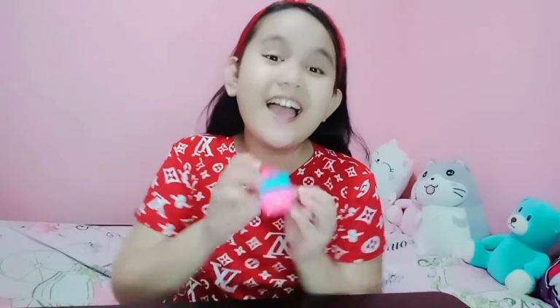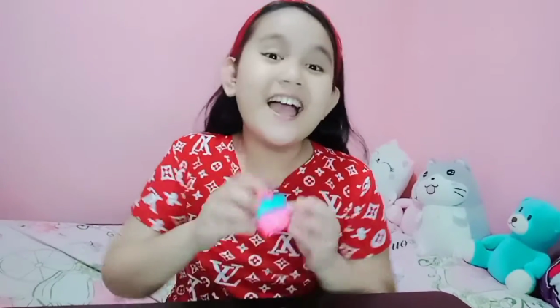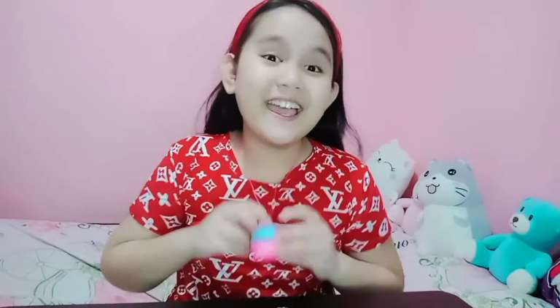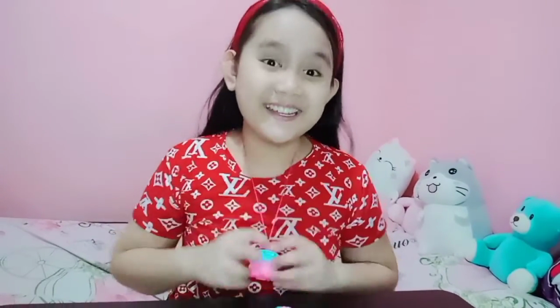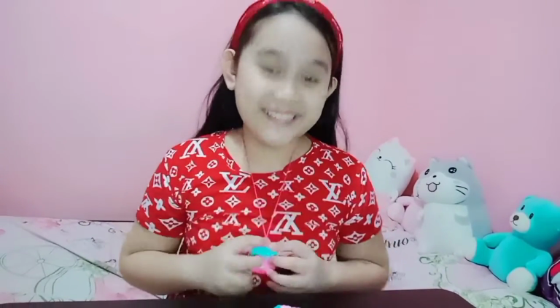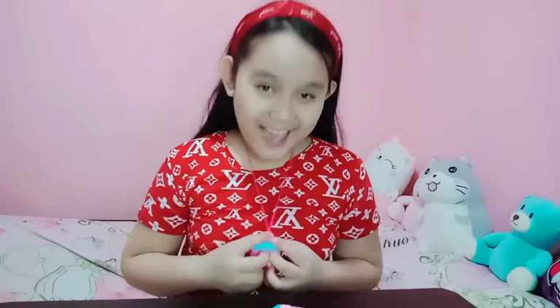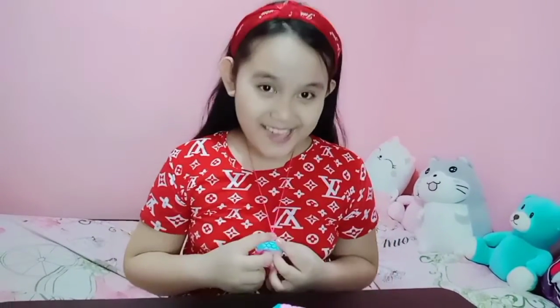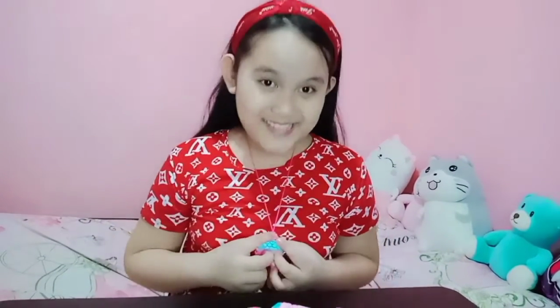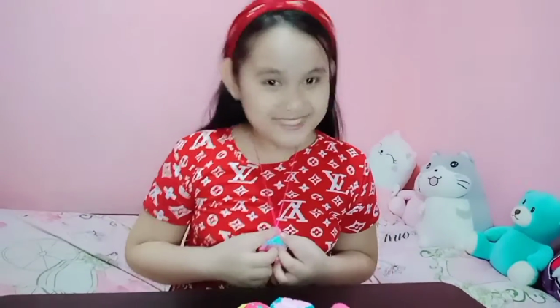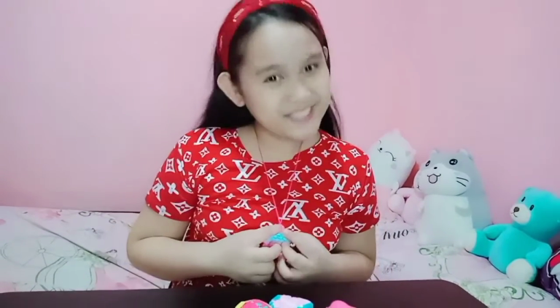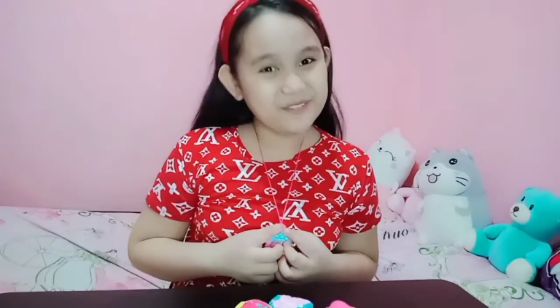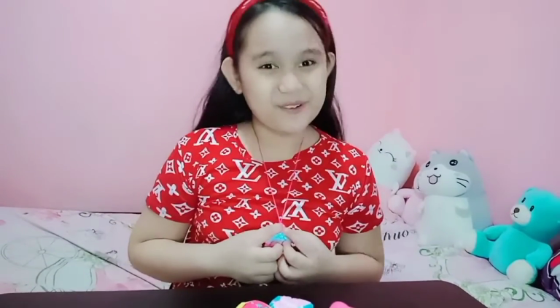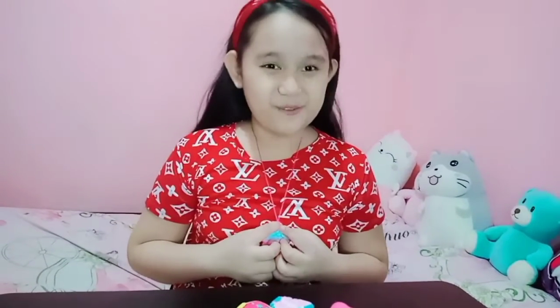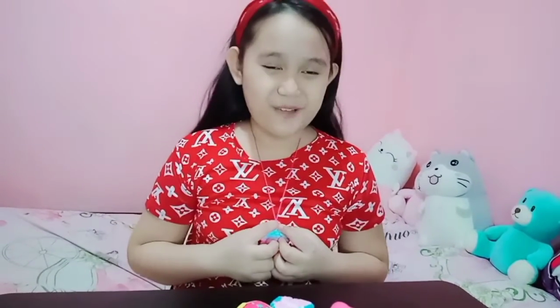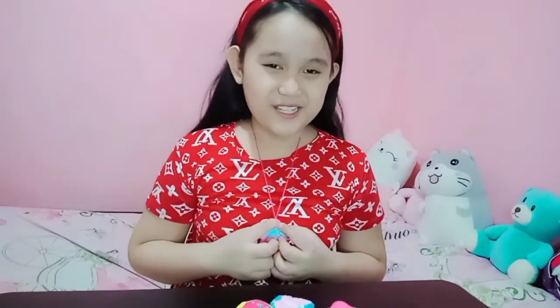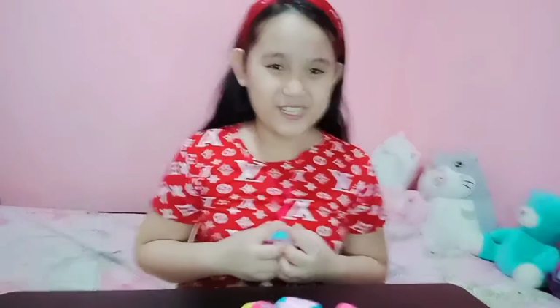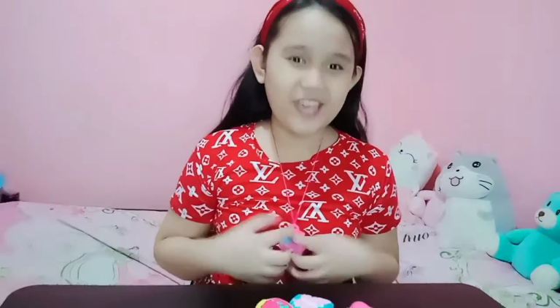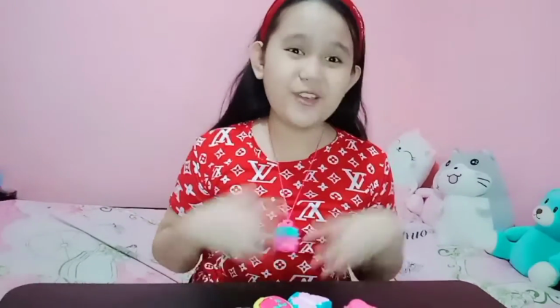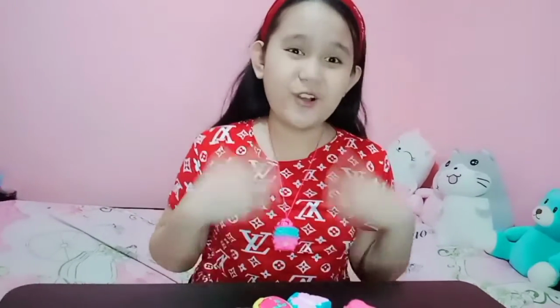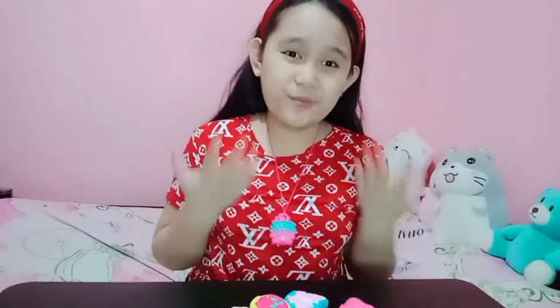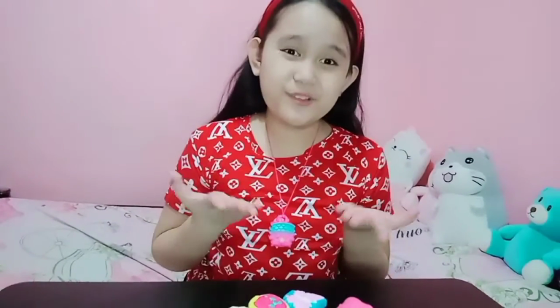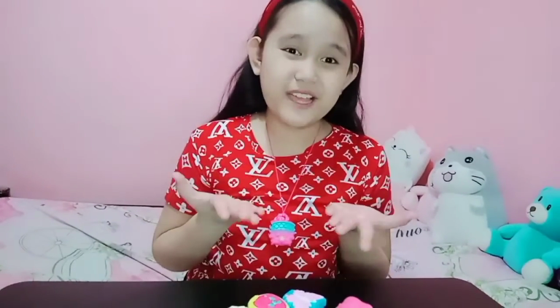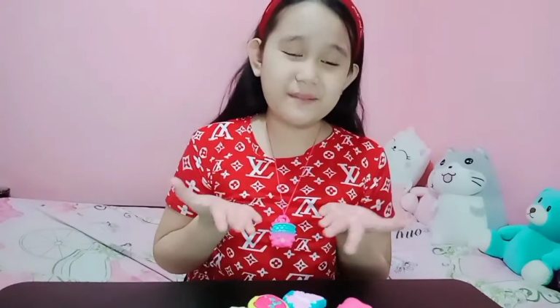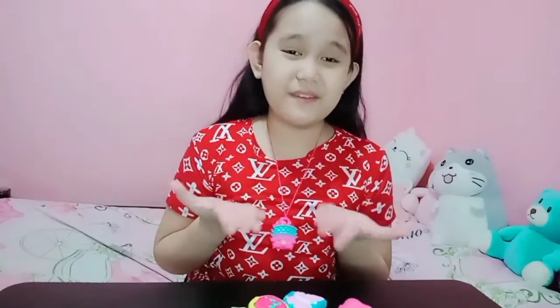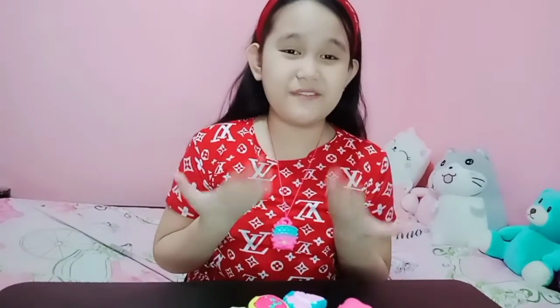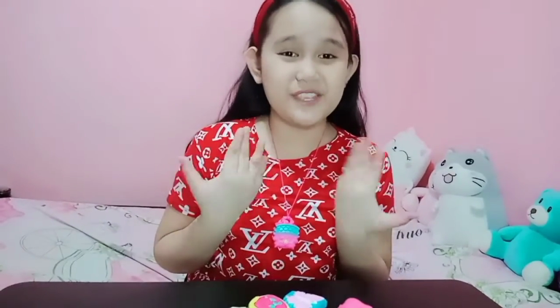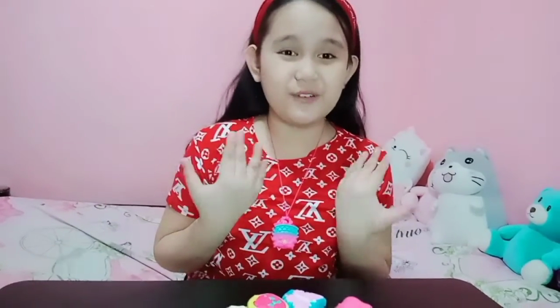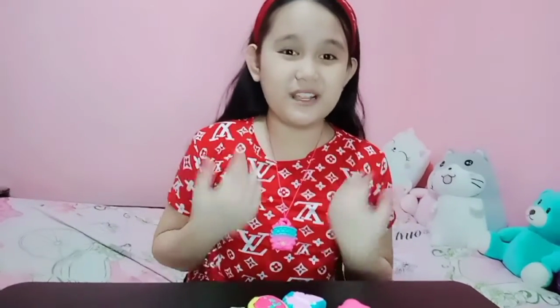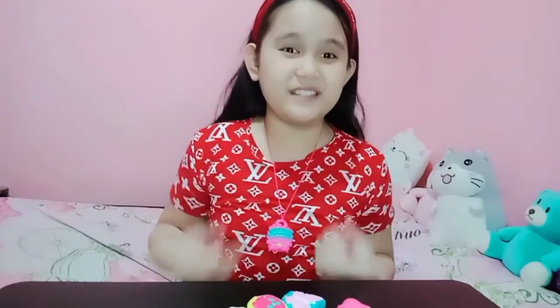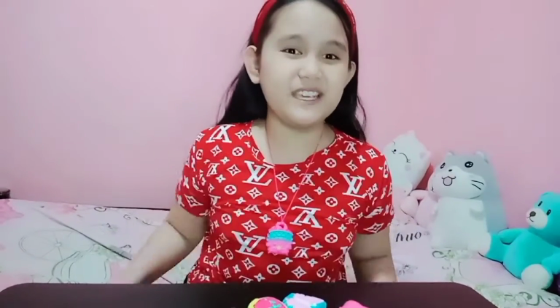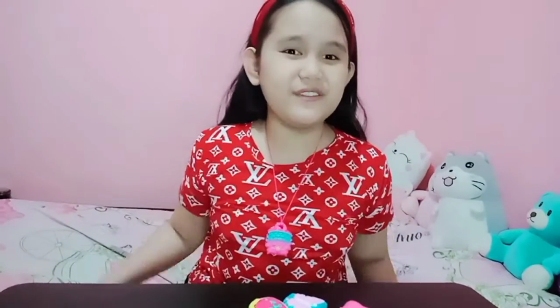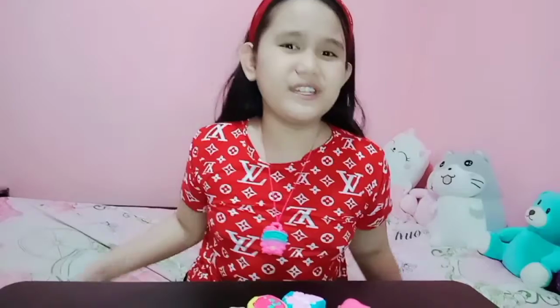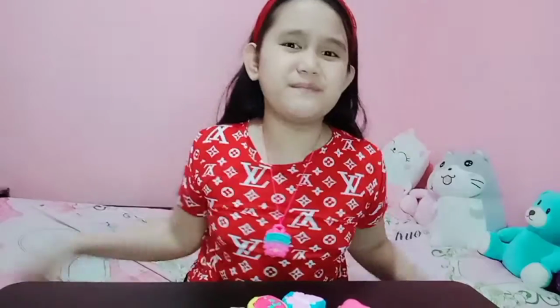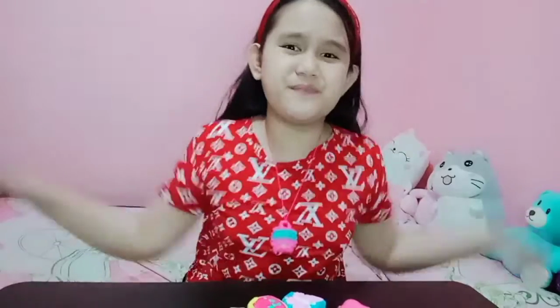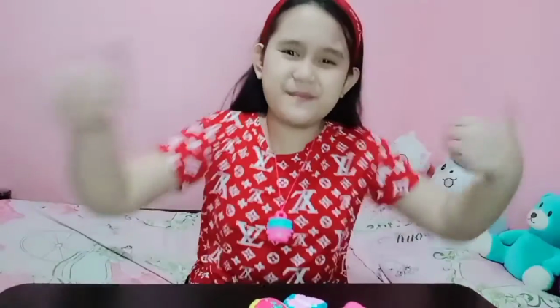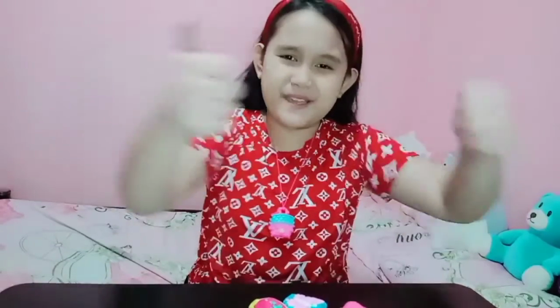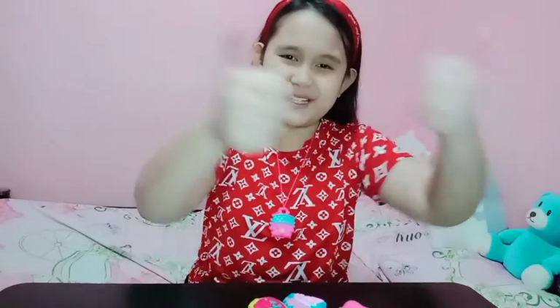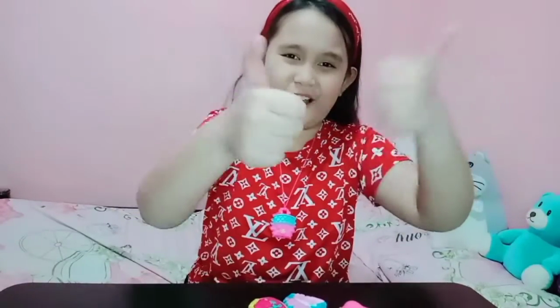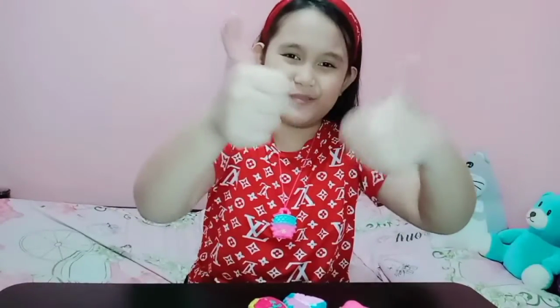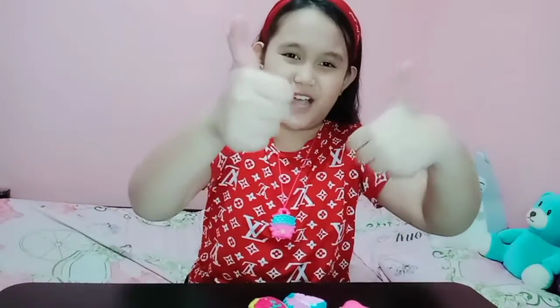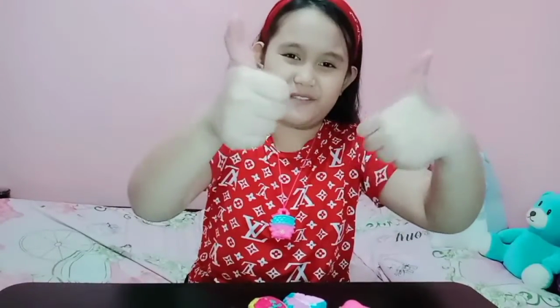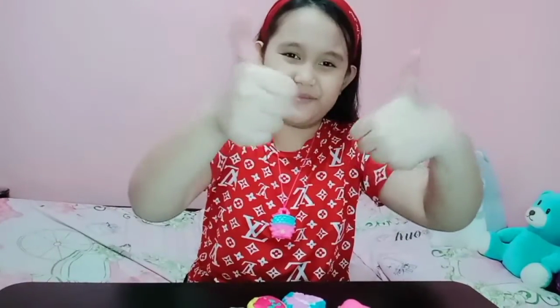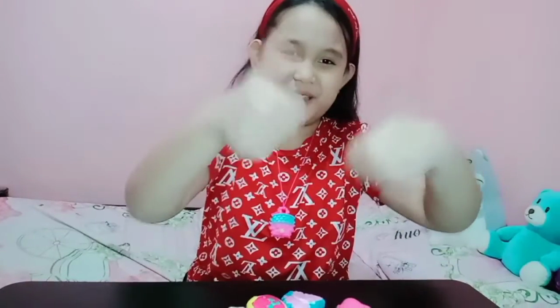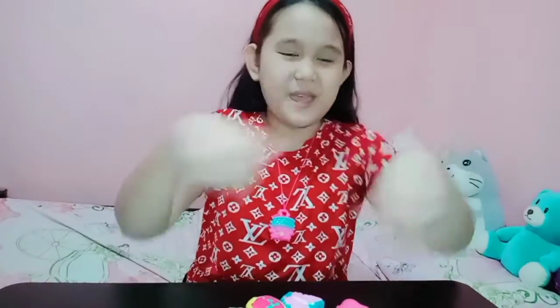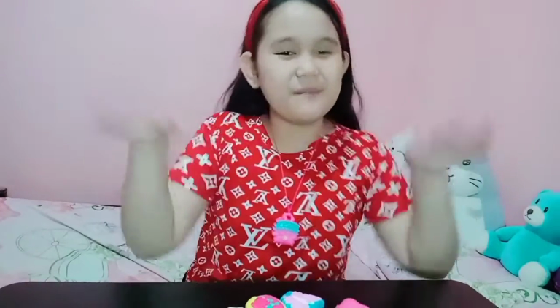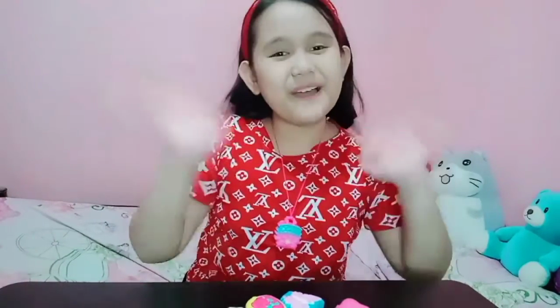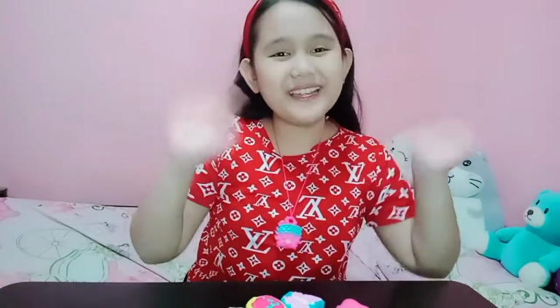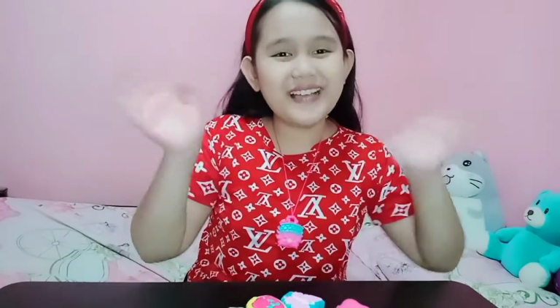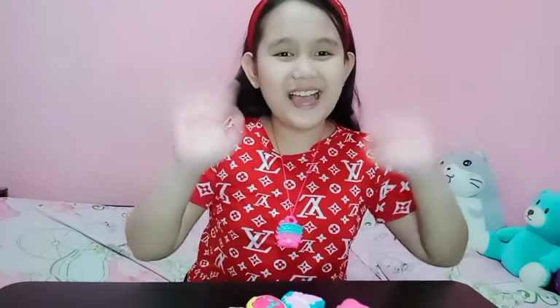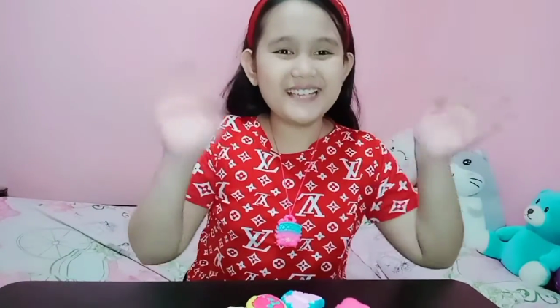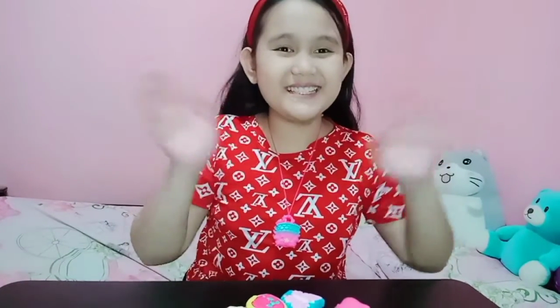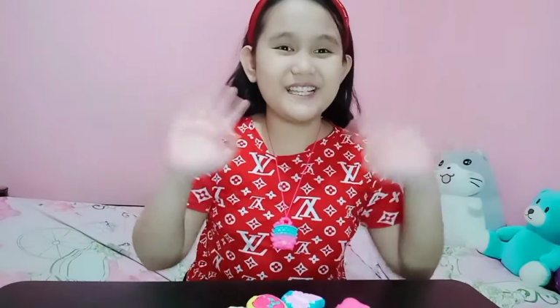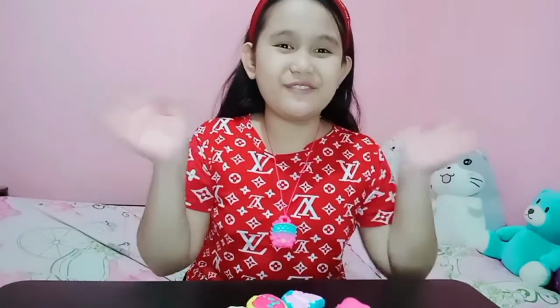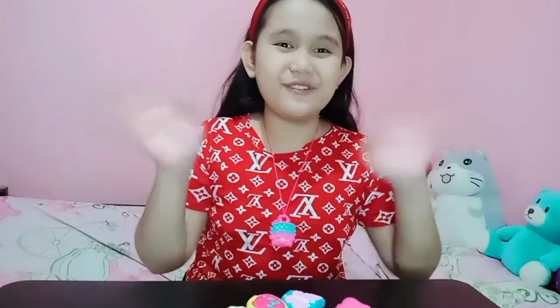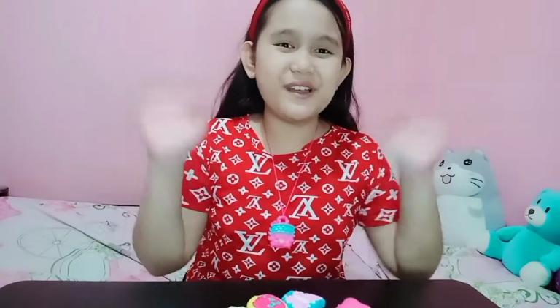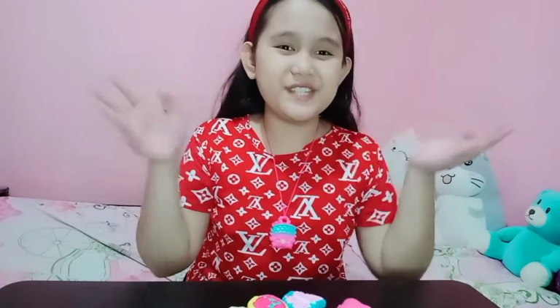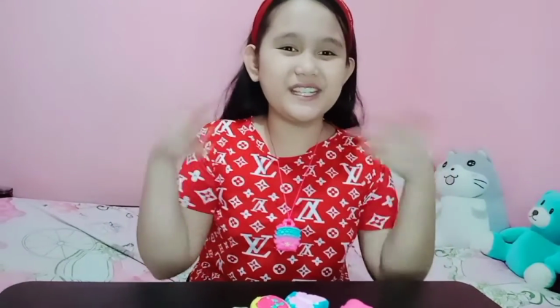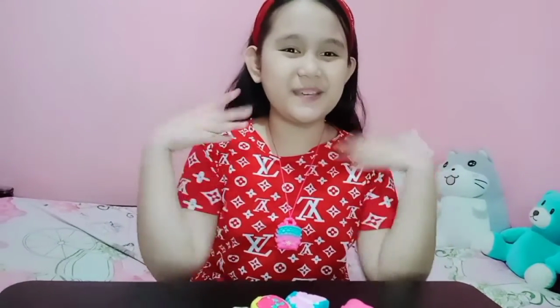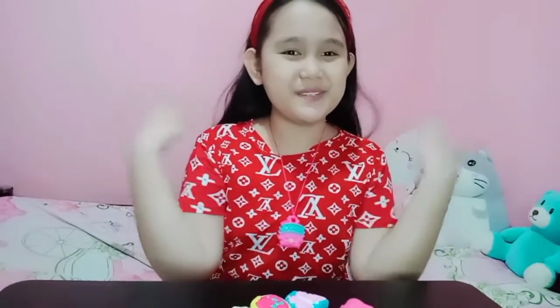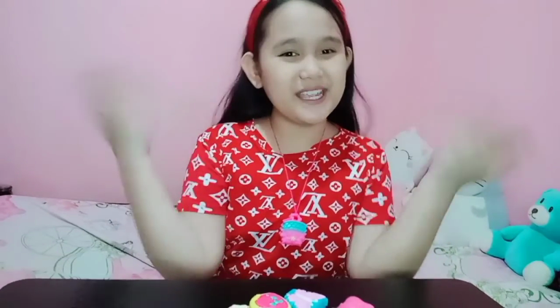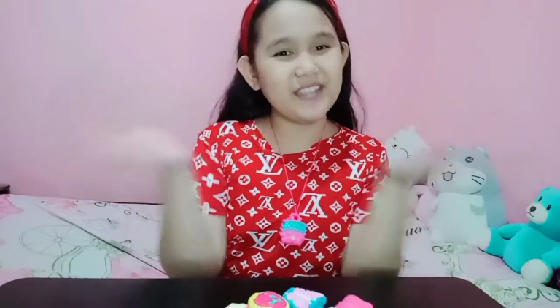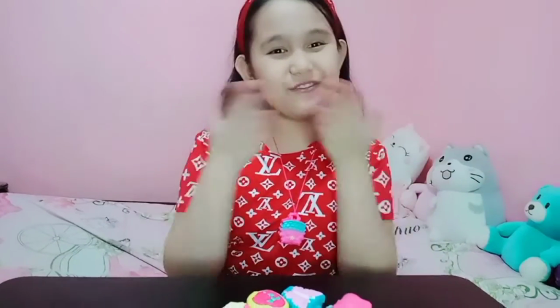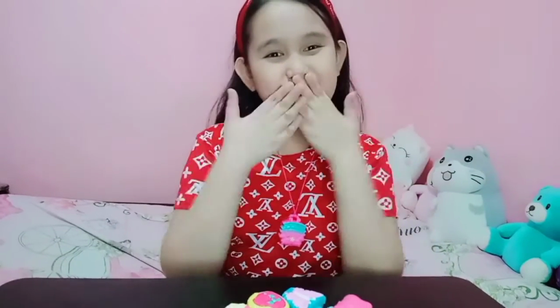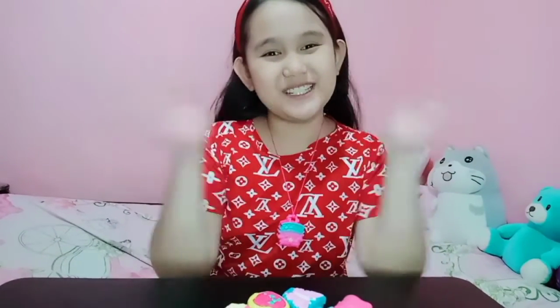And guys, thank you for watching. I hope you like my video. And give it a big big thumbs up. Bye guys! Thank you for watching. Keep safe. Mwah!